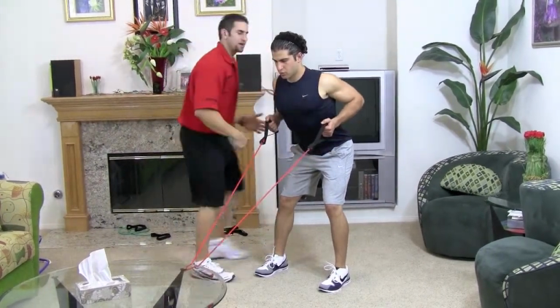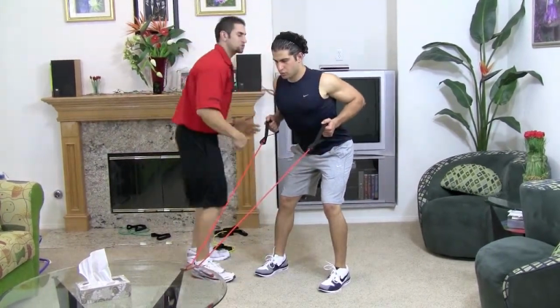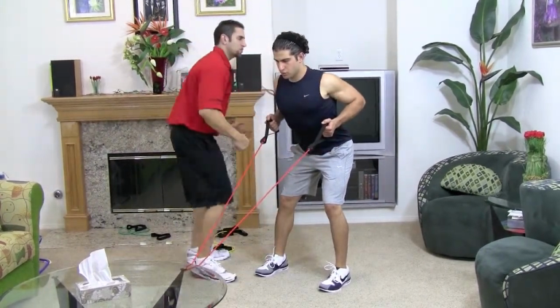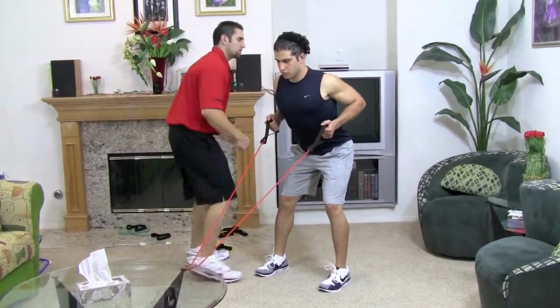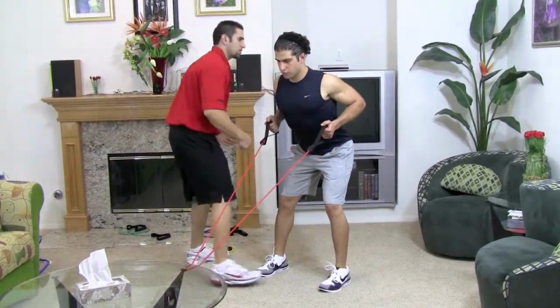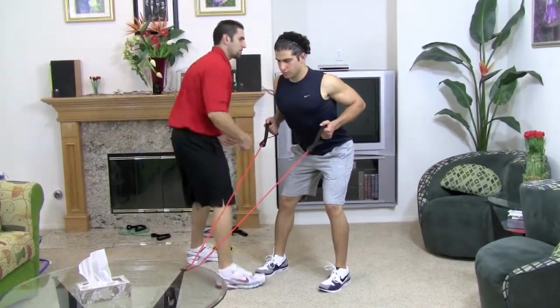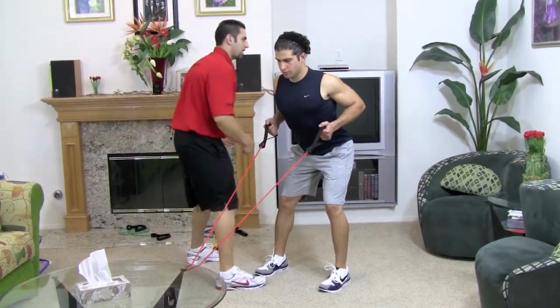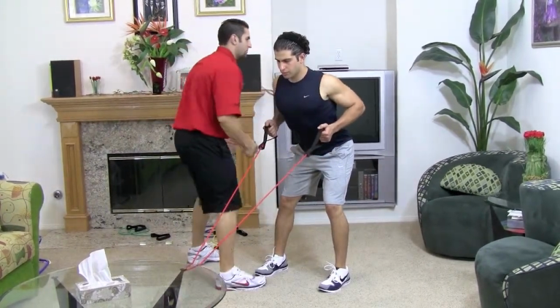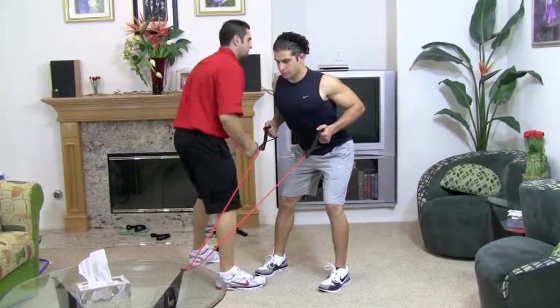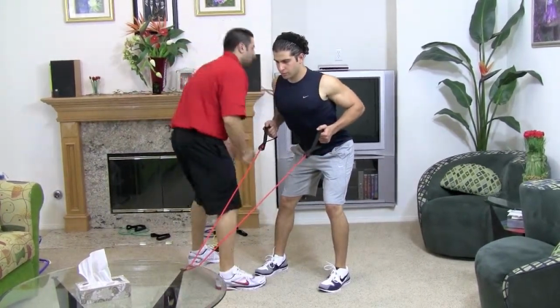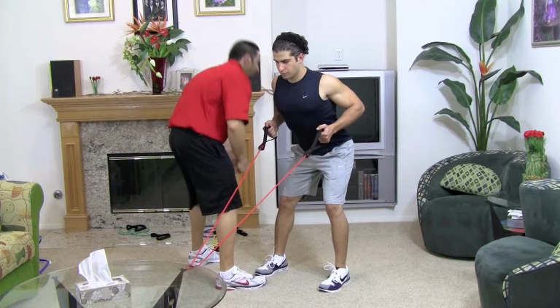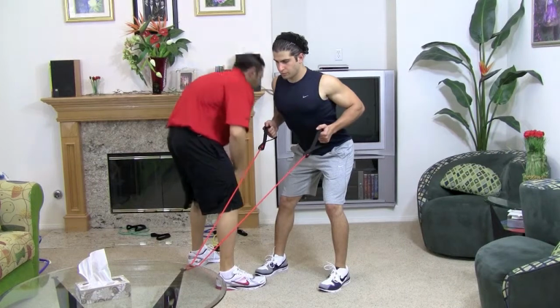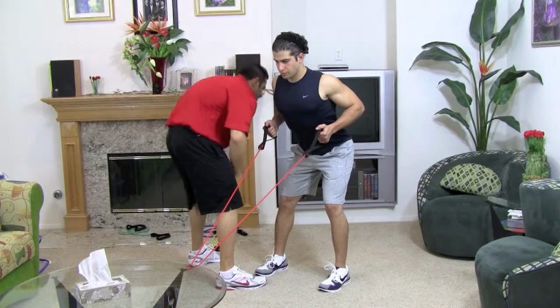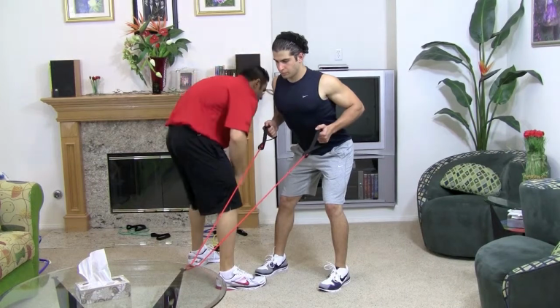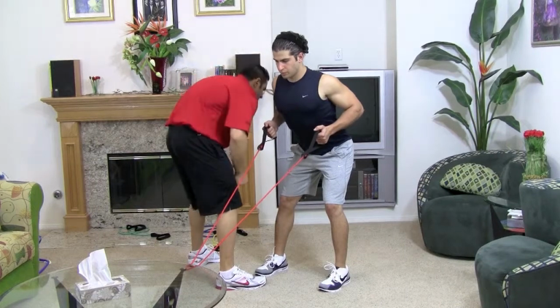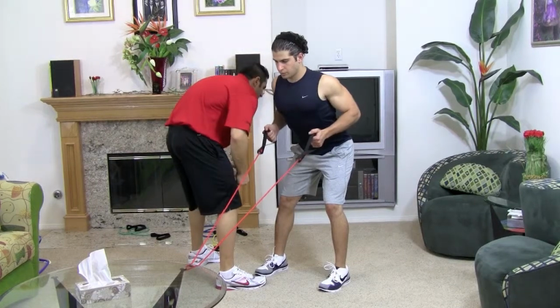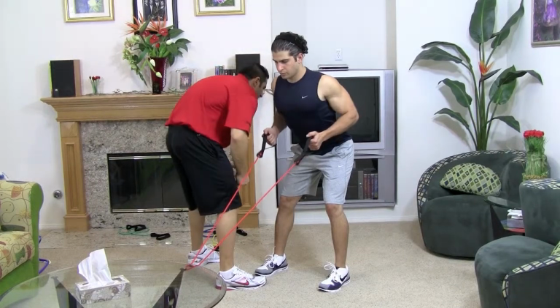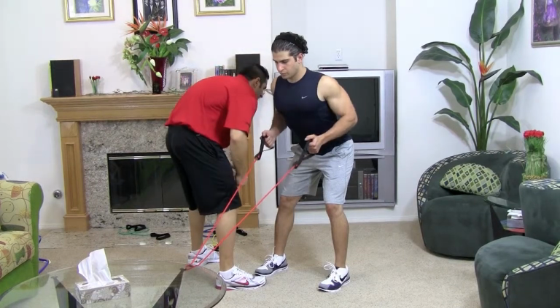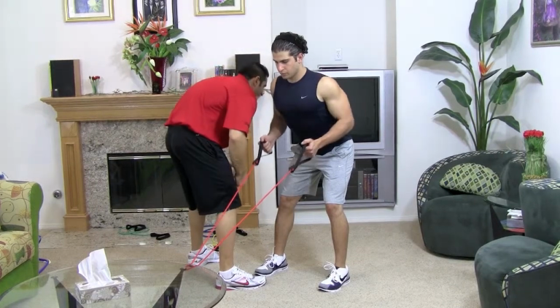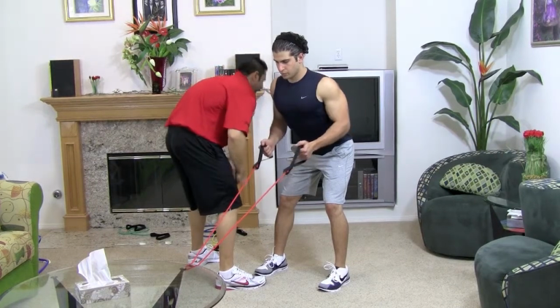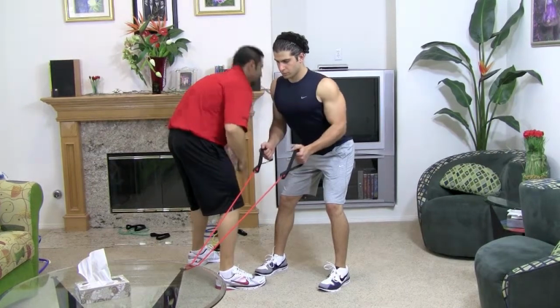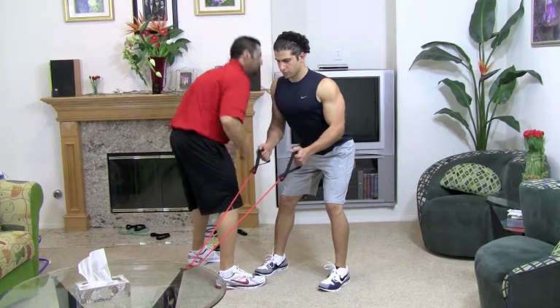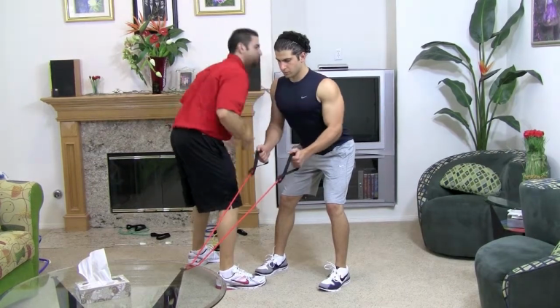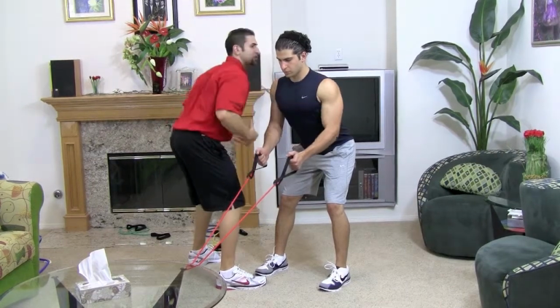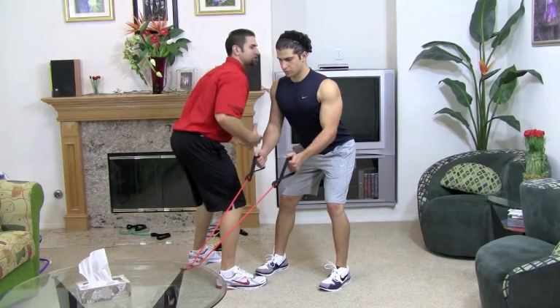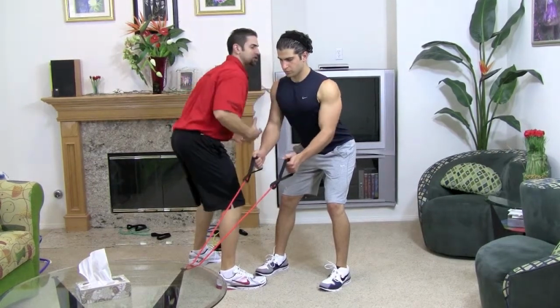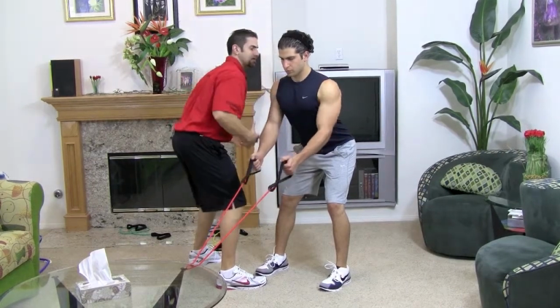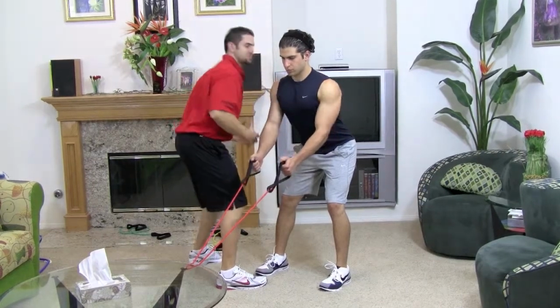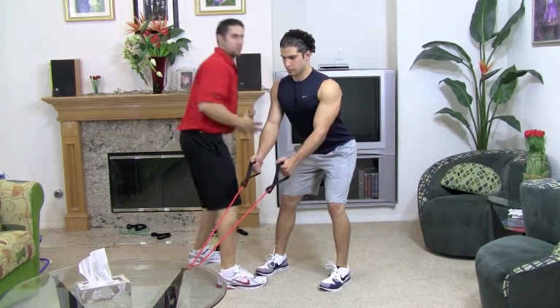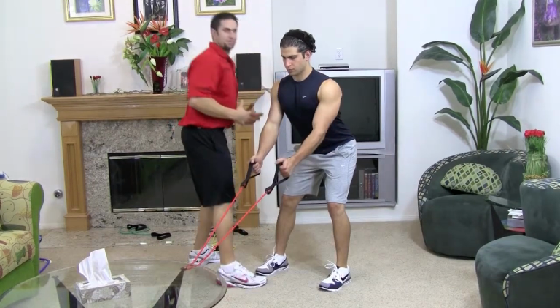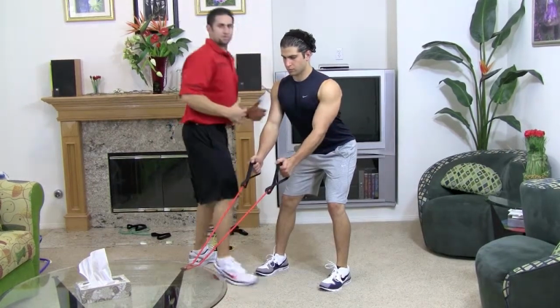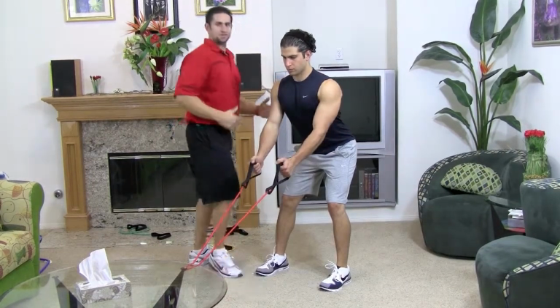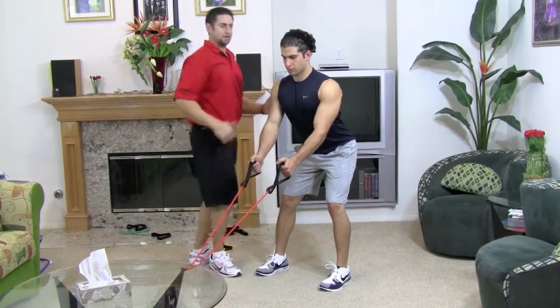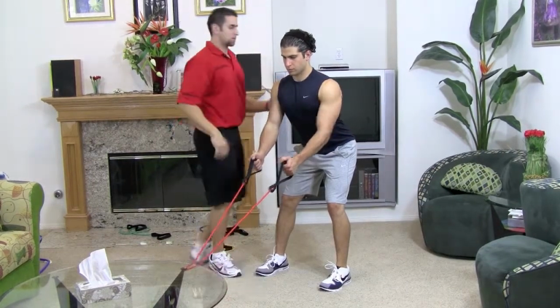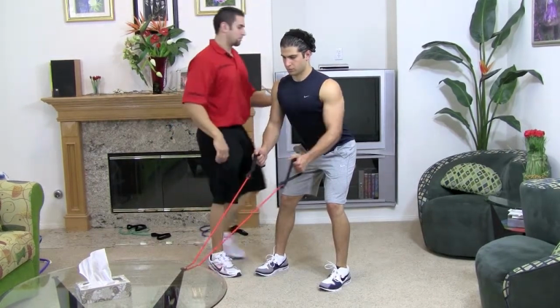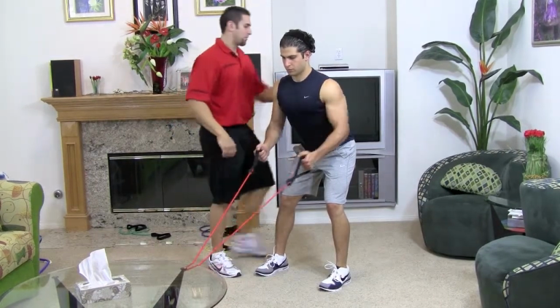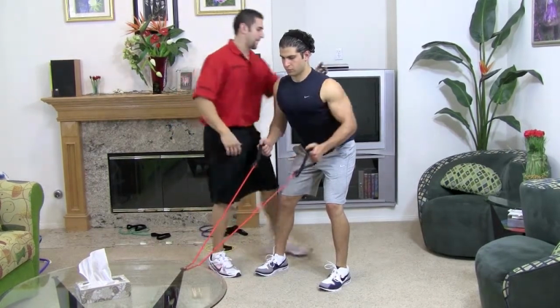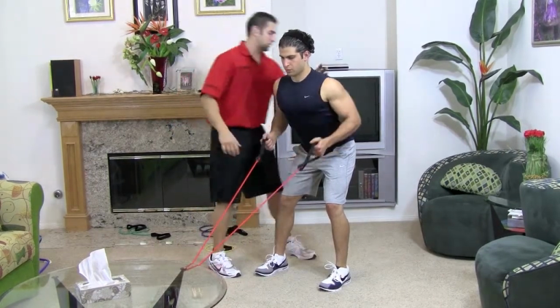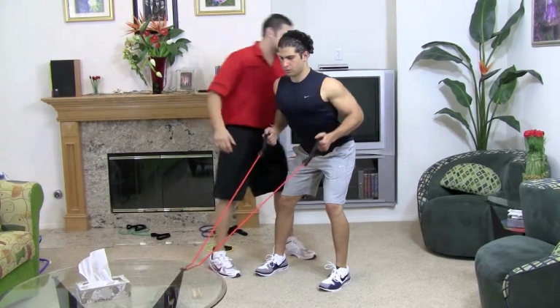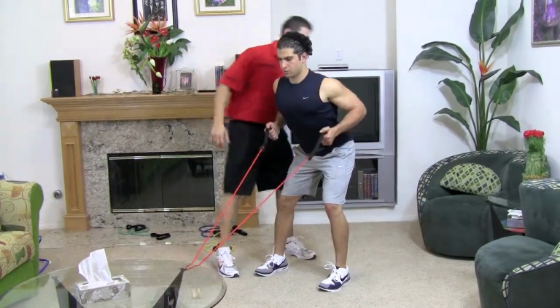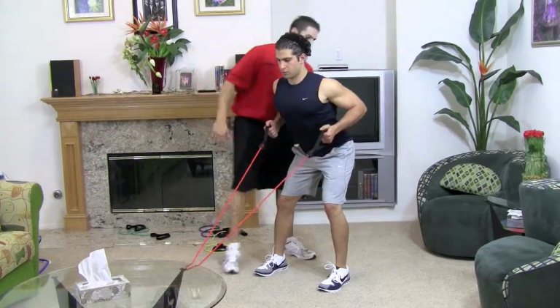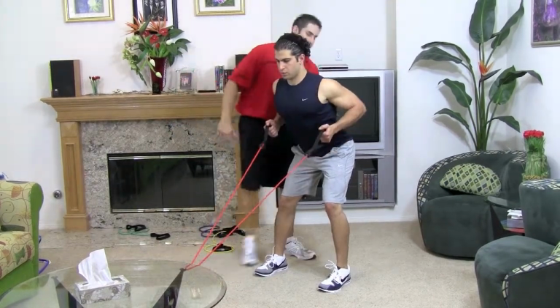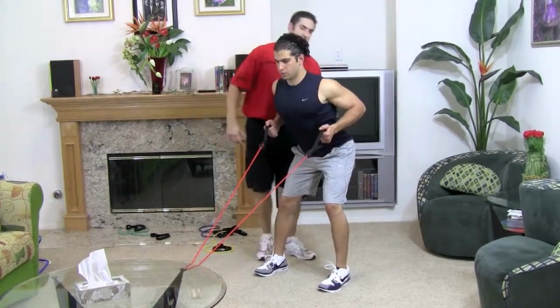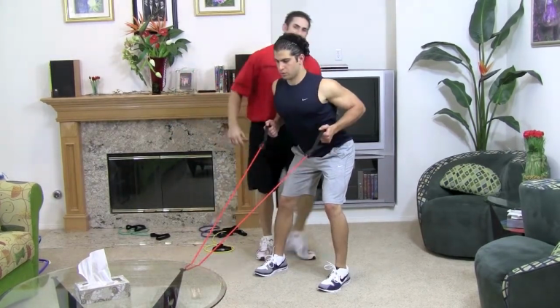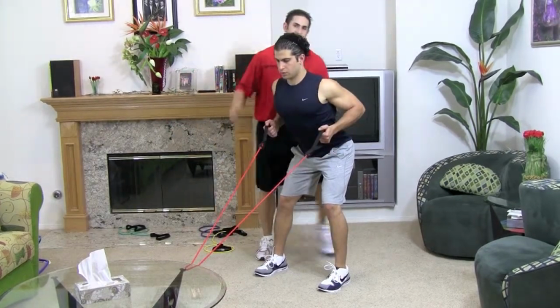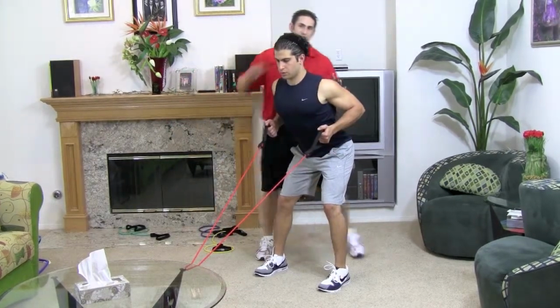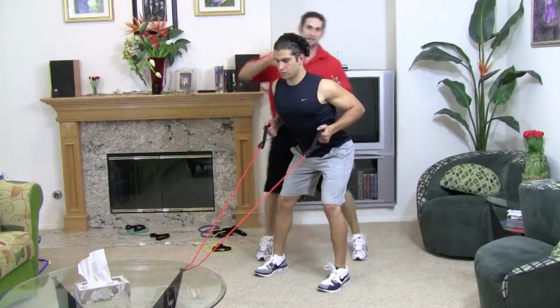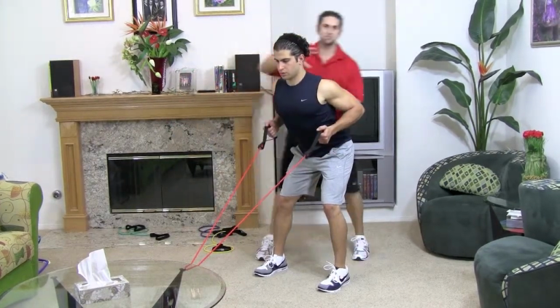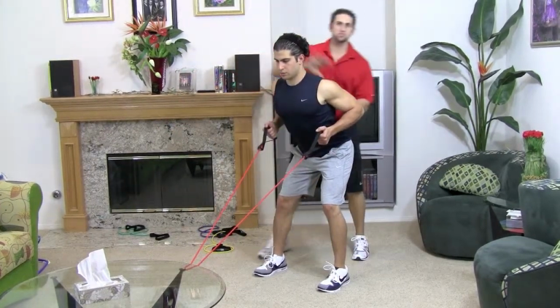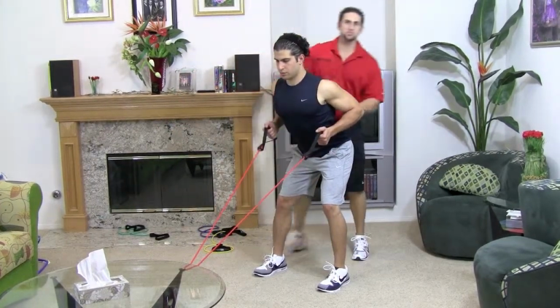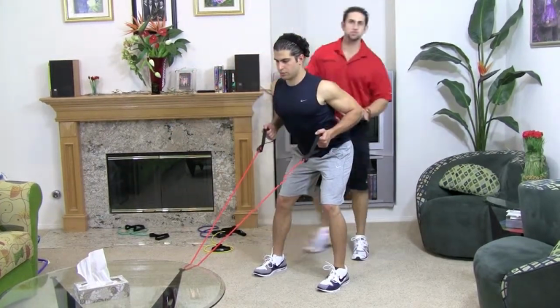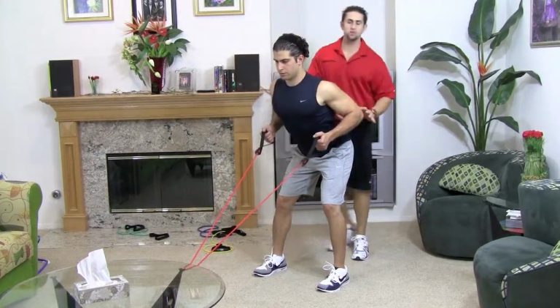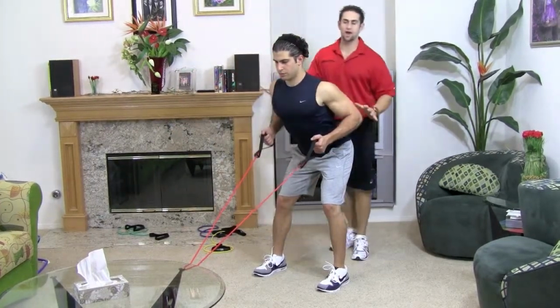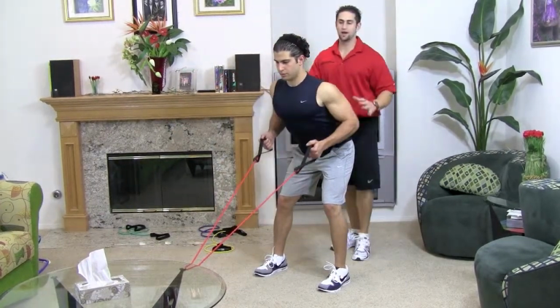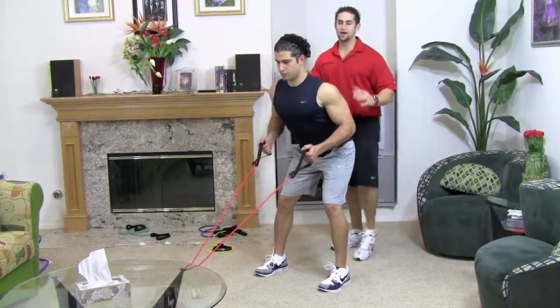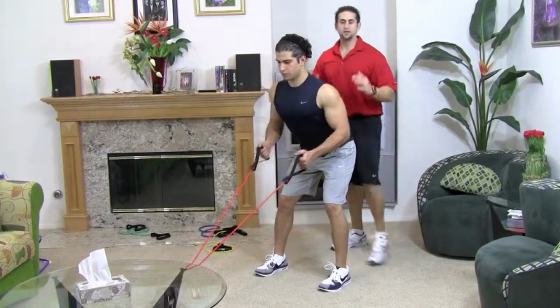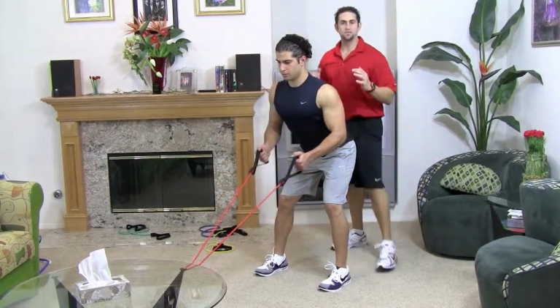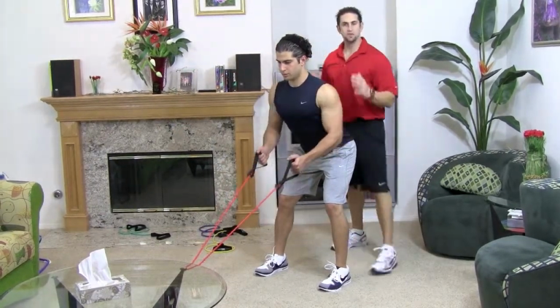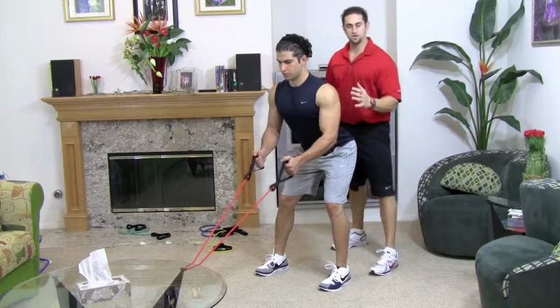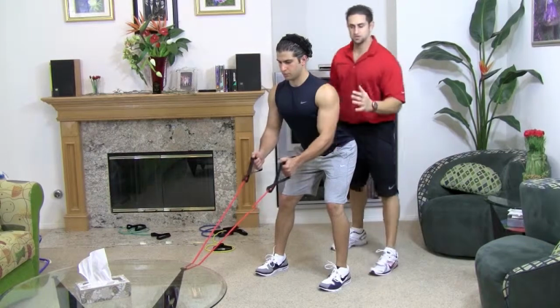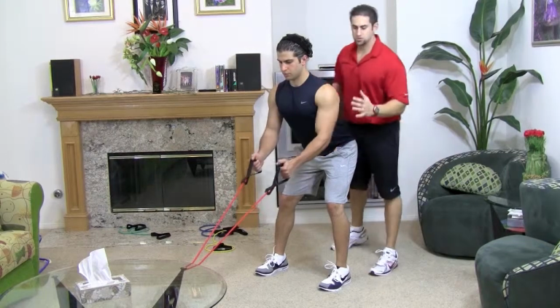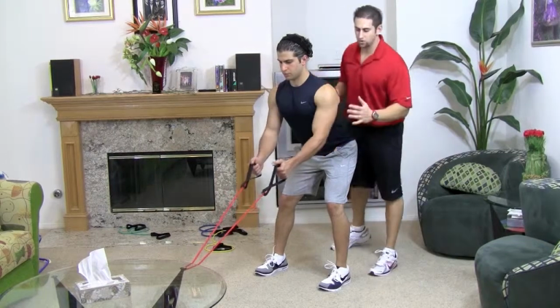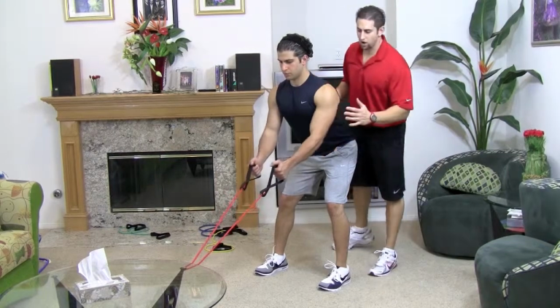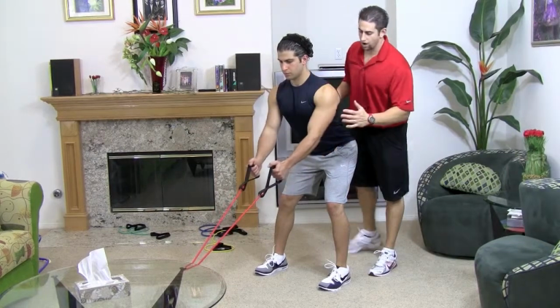Make sure you're not arching your back, keep your chest up and stick your butt out. See his back is nice and straight, he's looking strong.